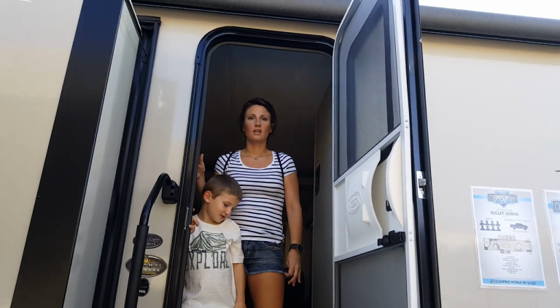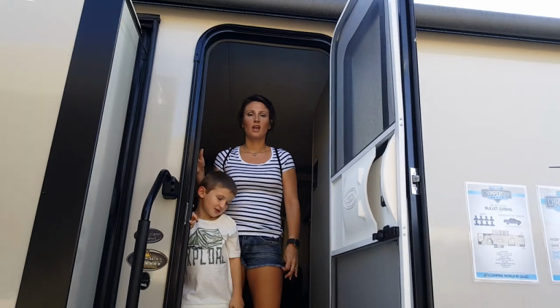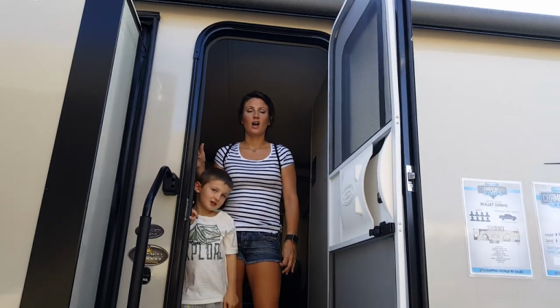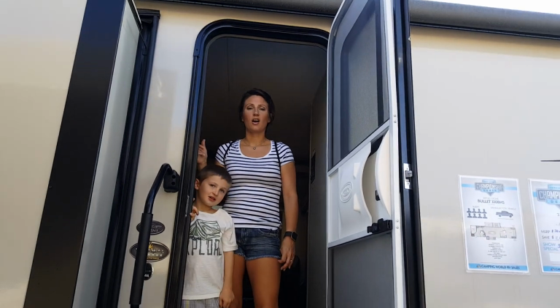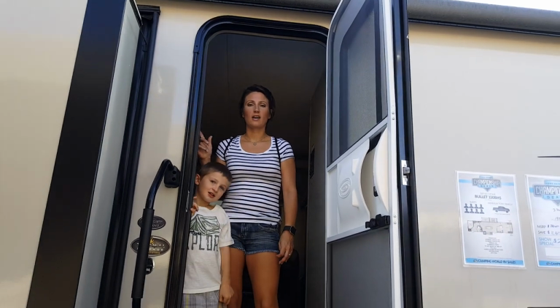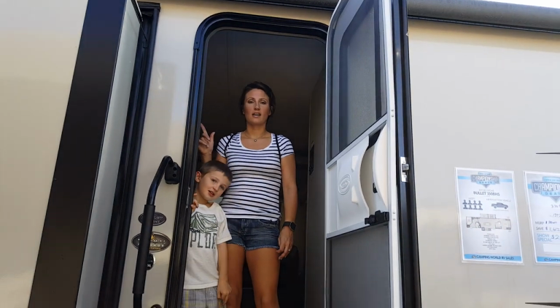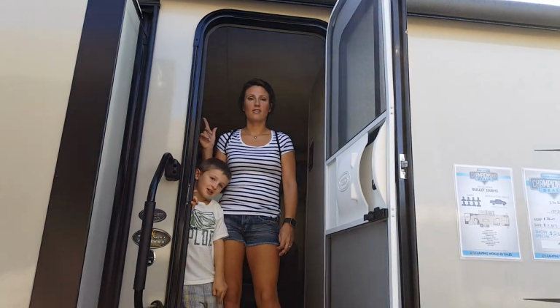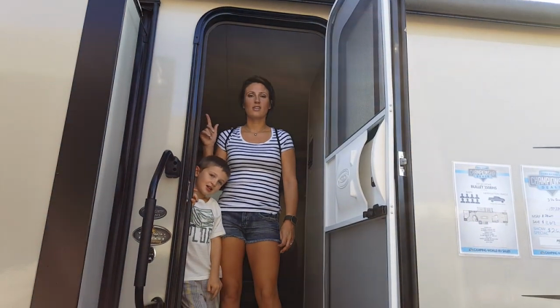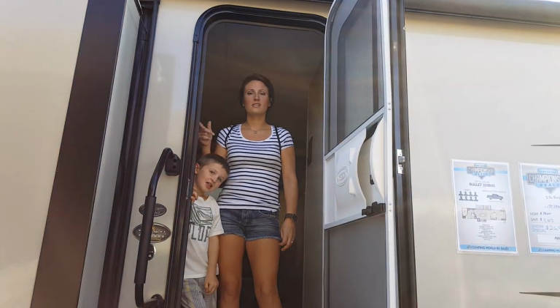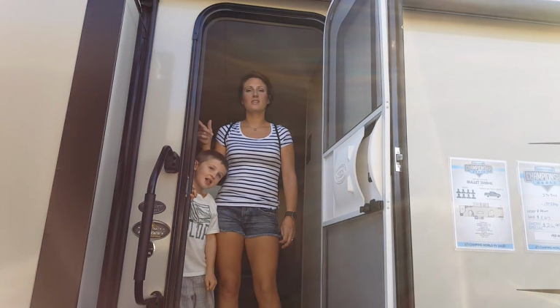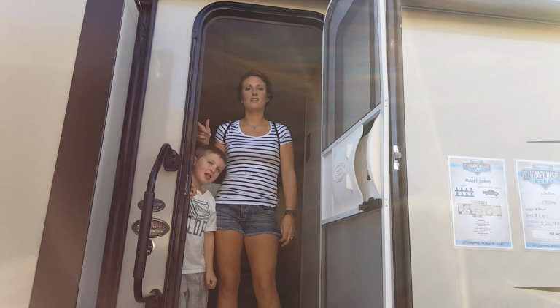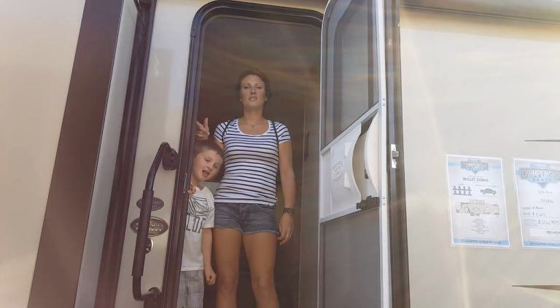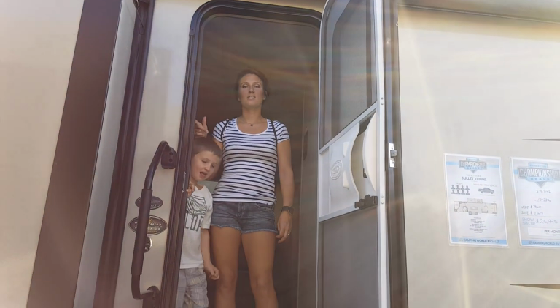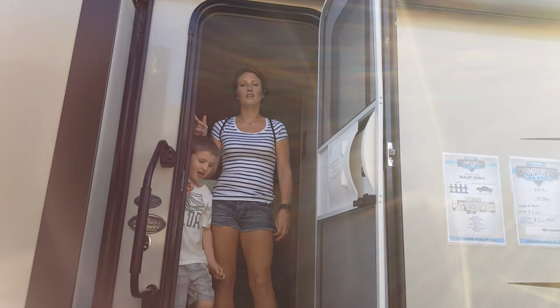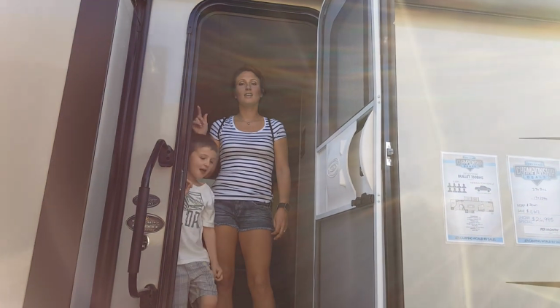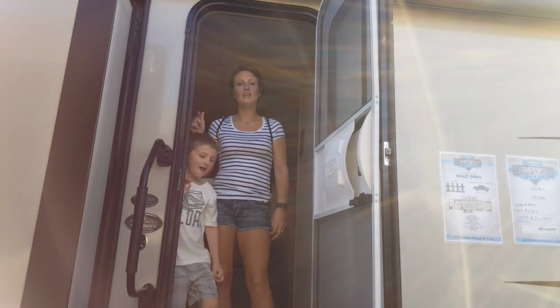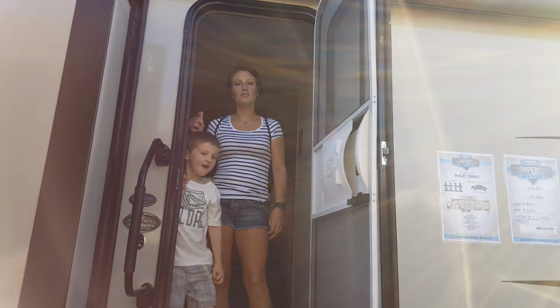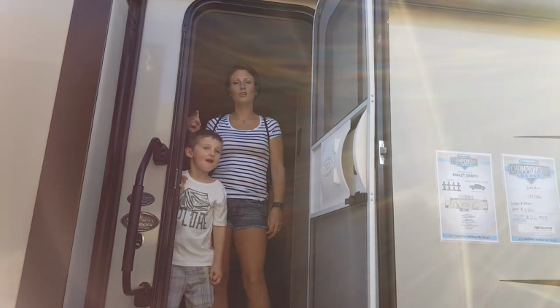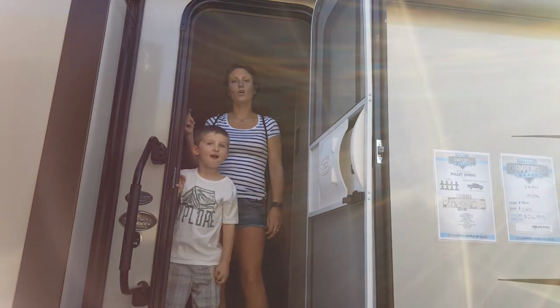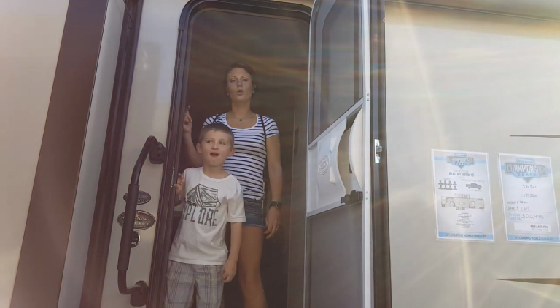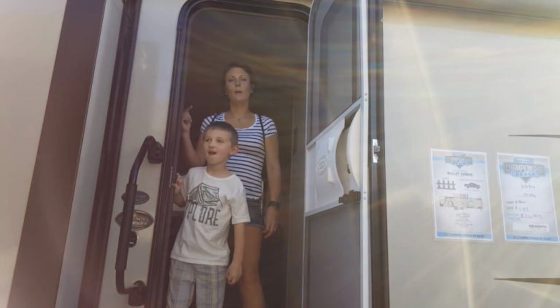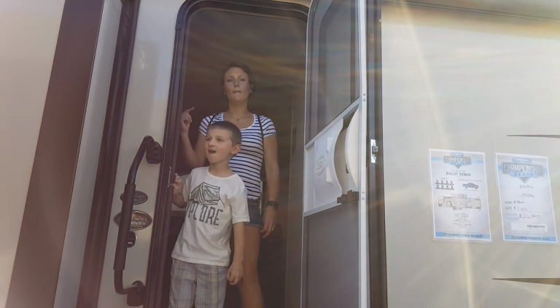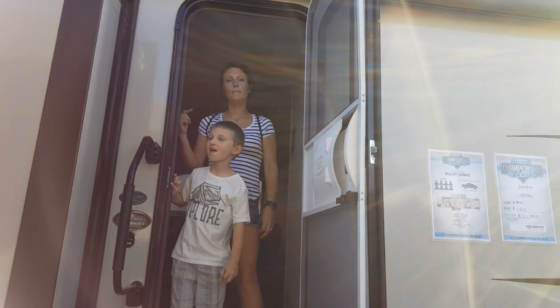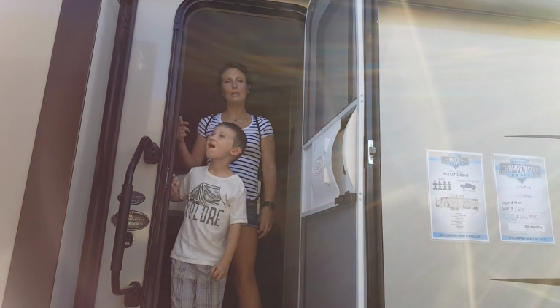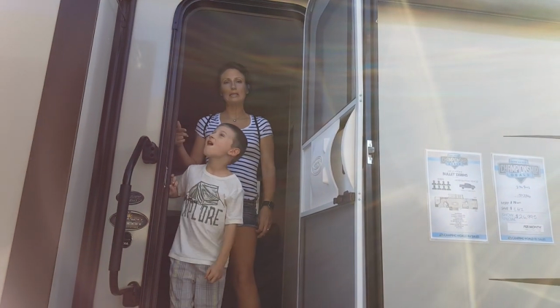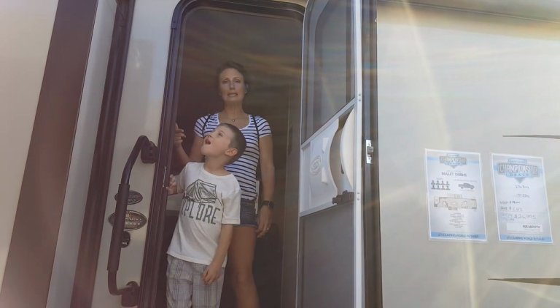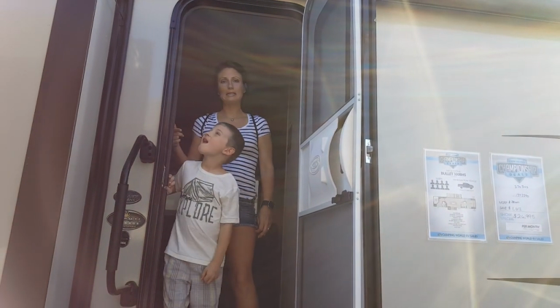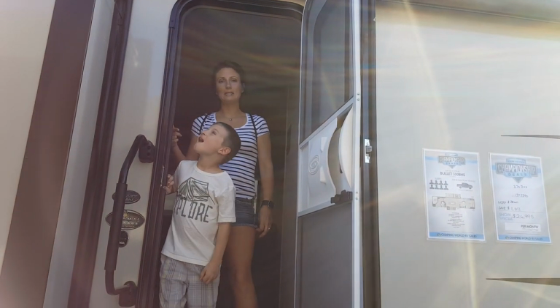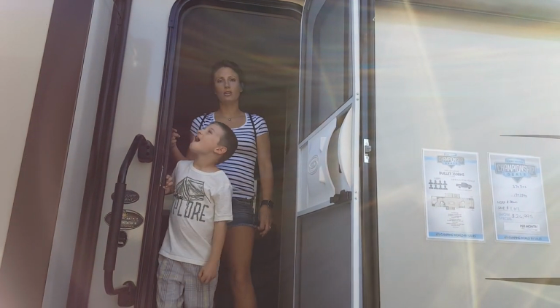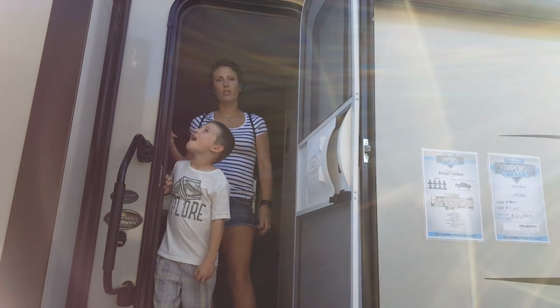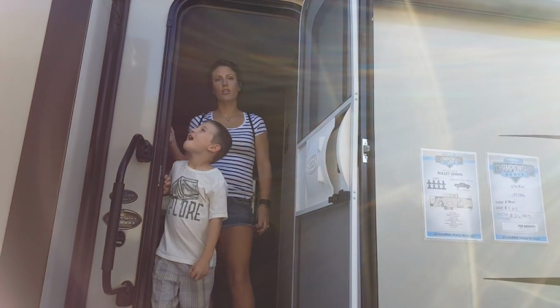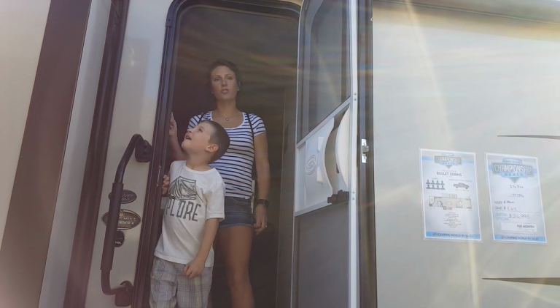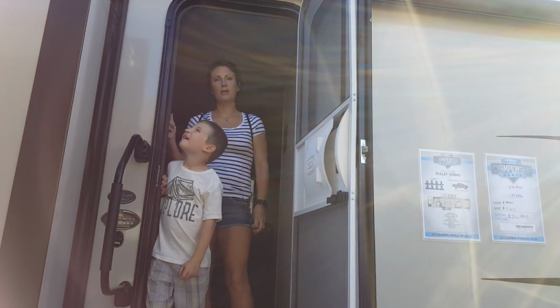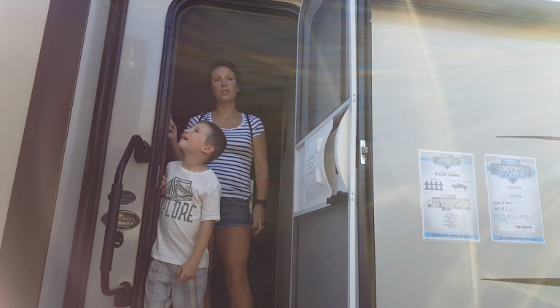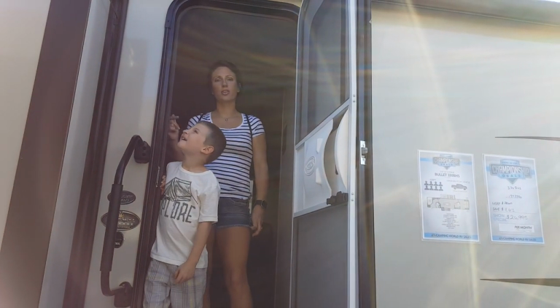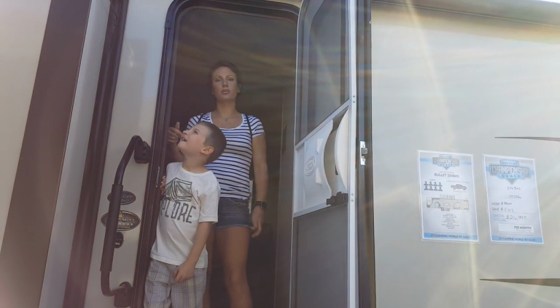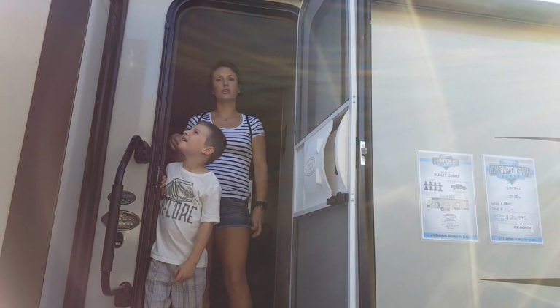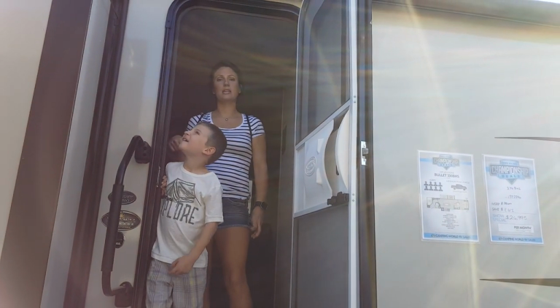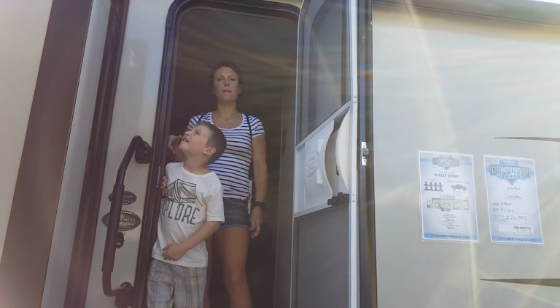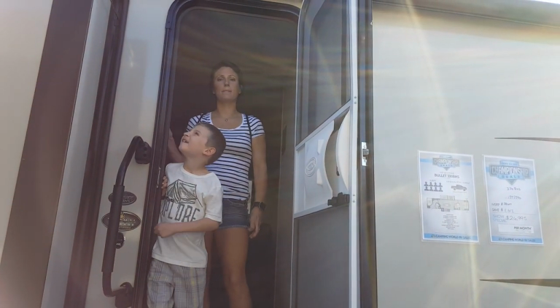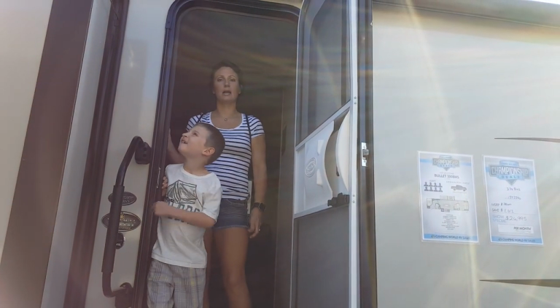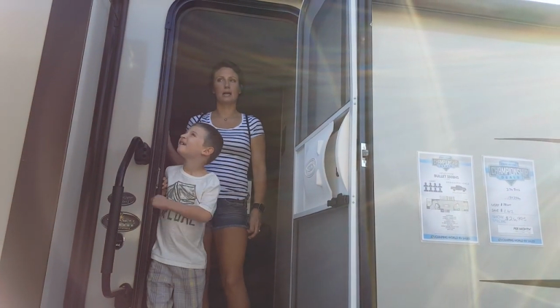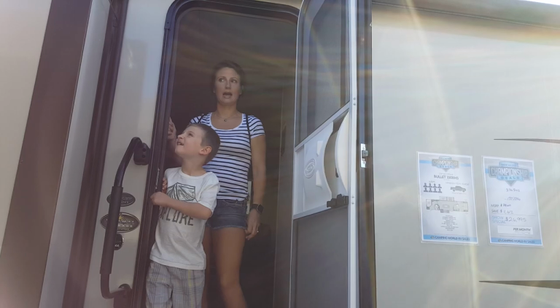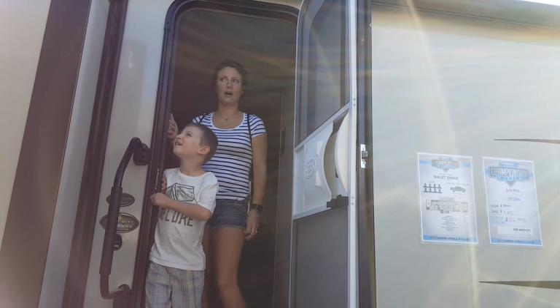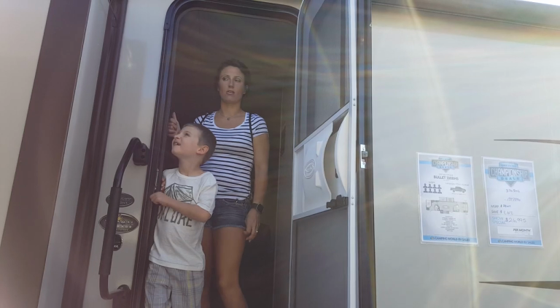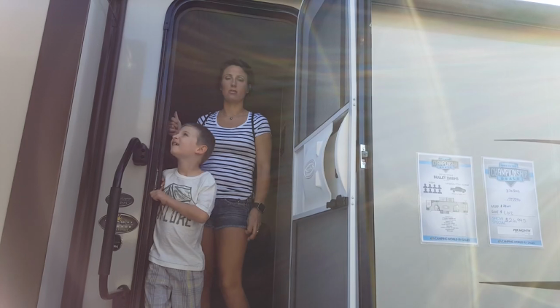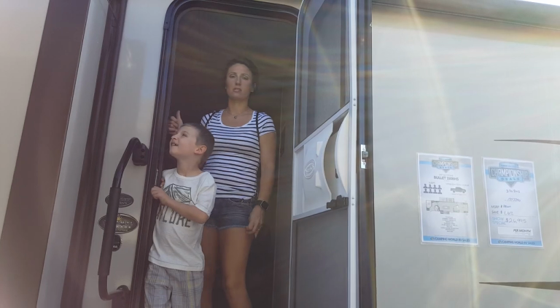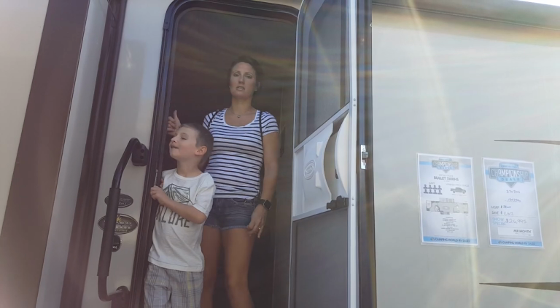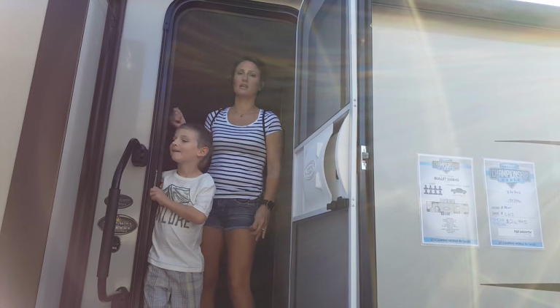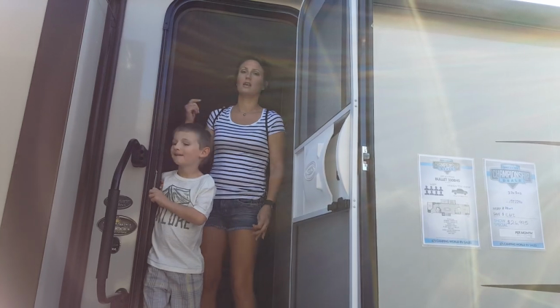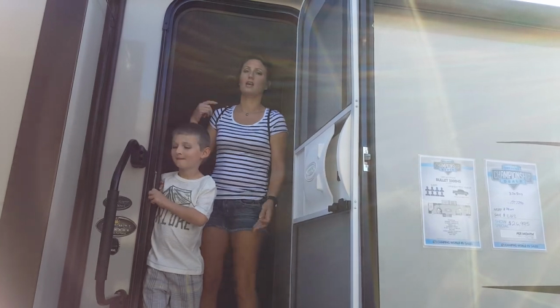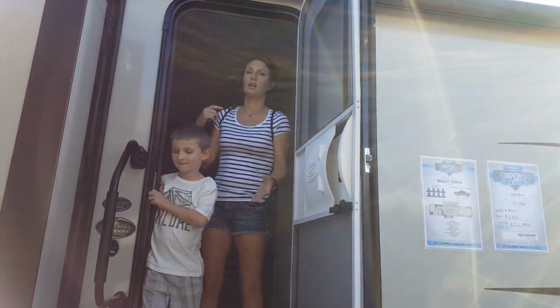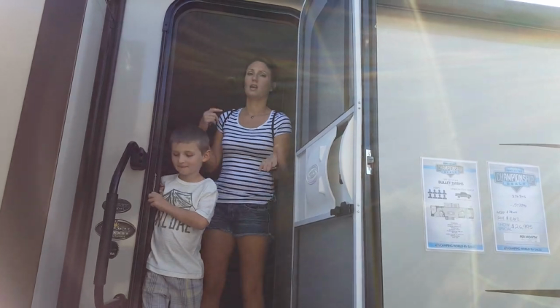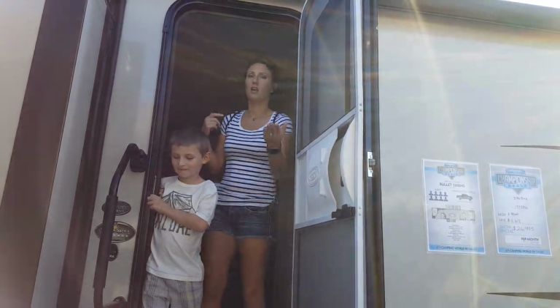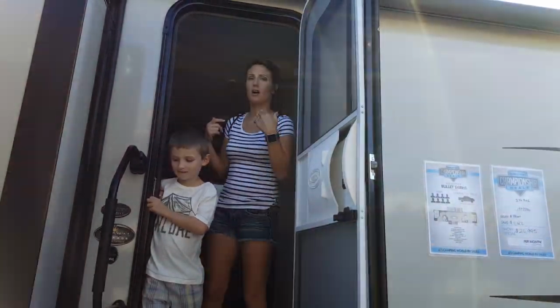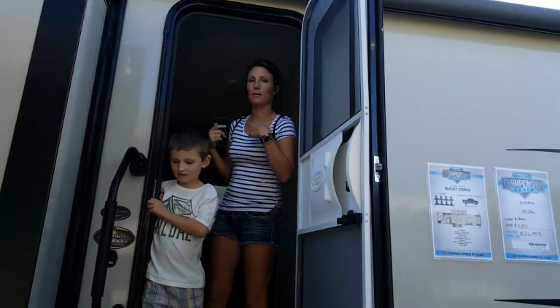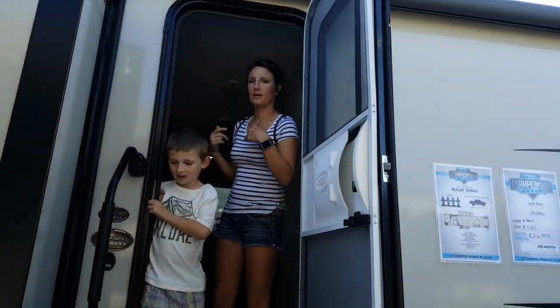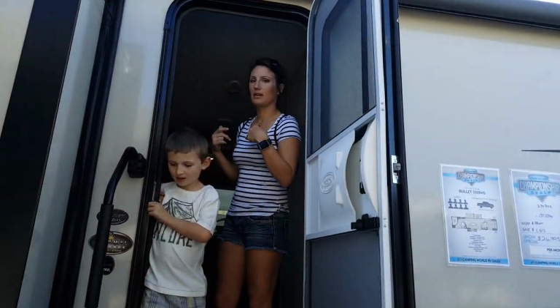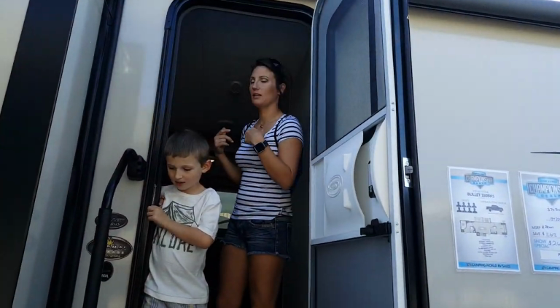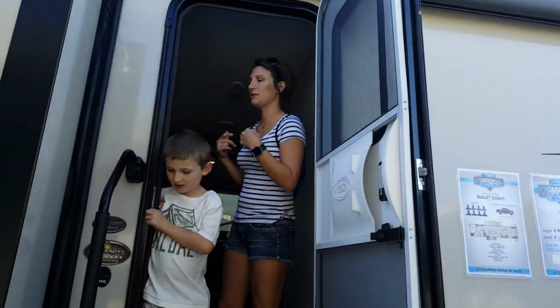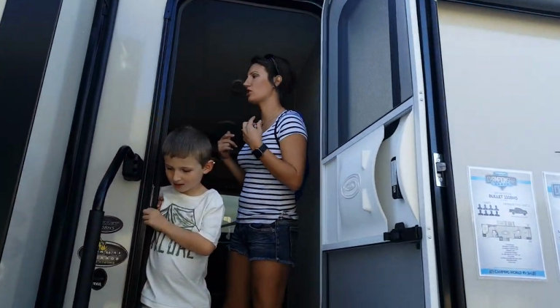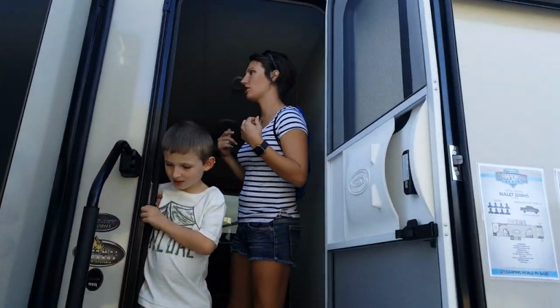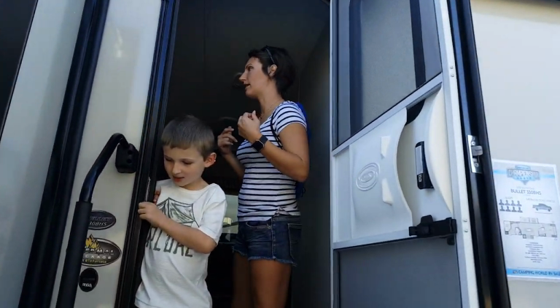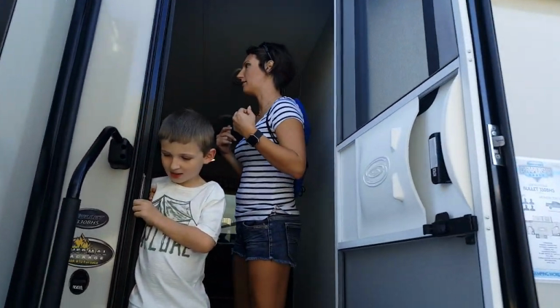This is the Keystone Bullitt 330 bunkhouse. Come on and let me show you around.